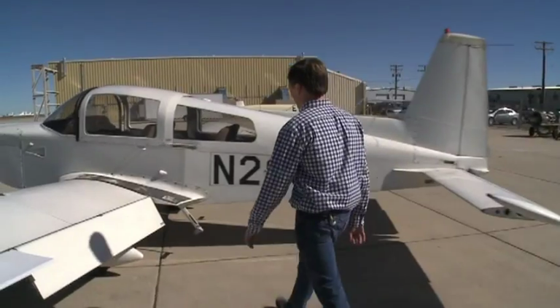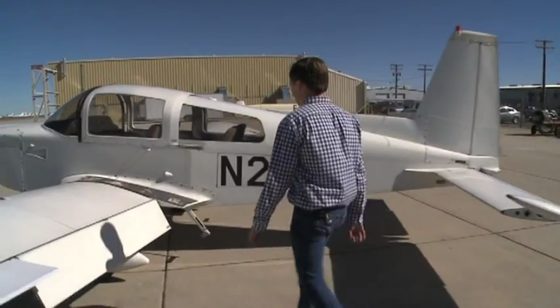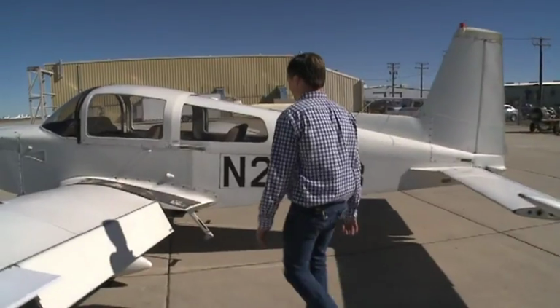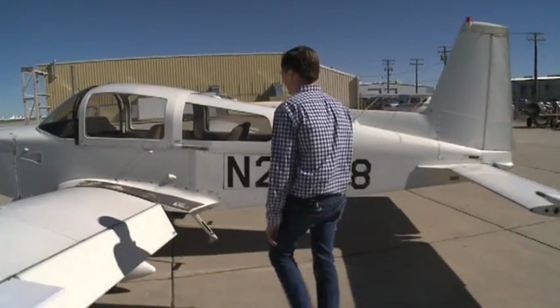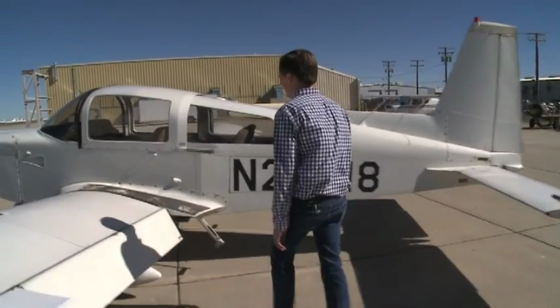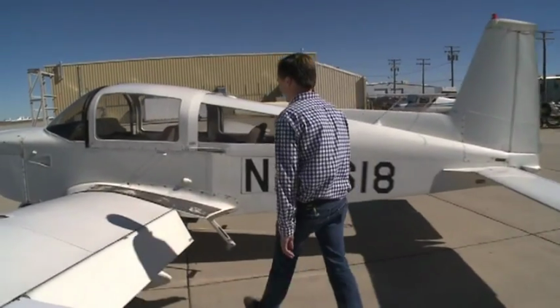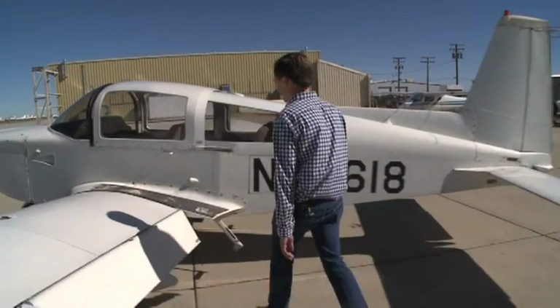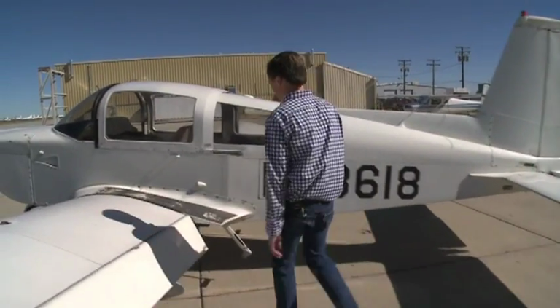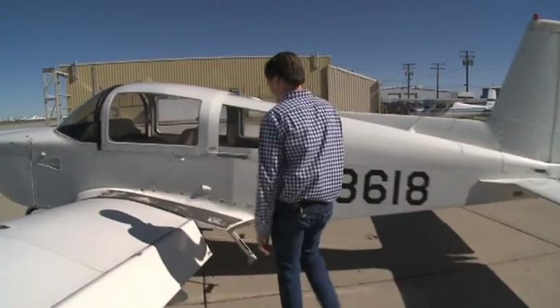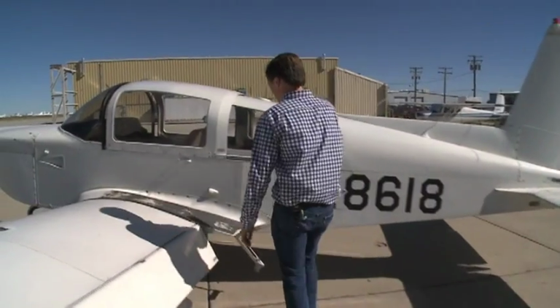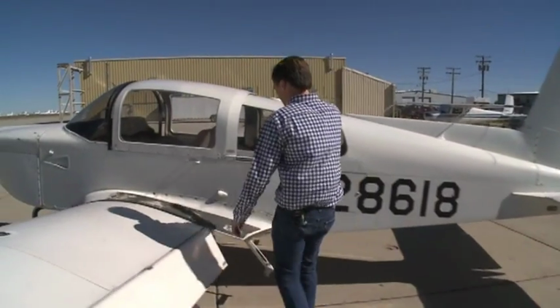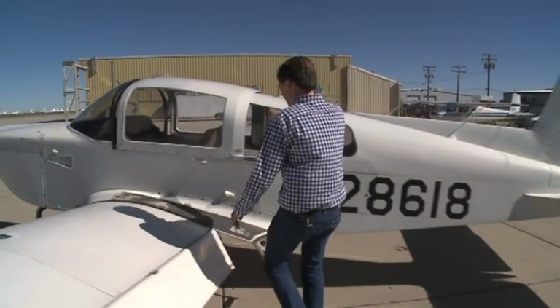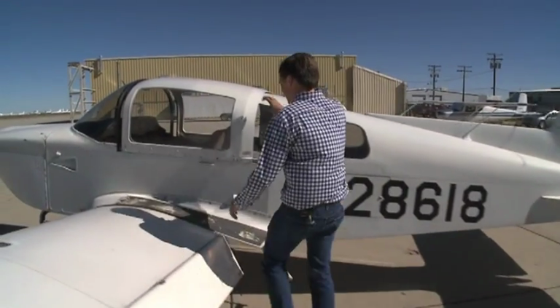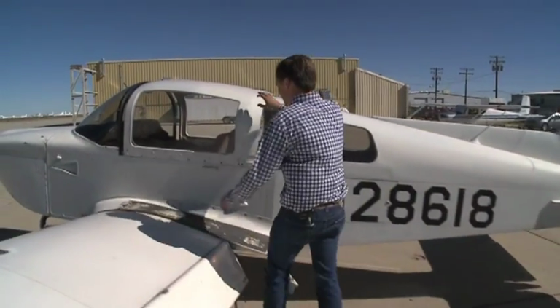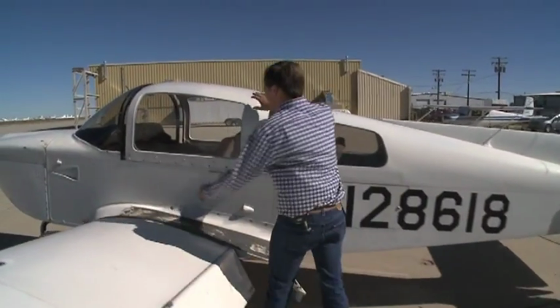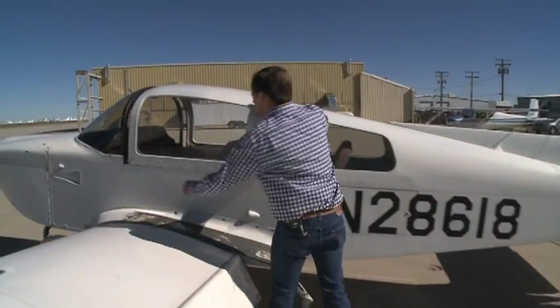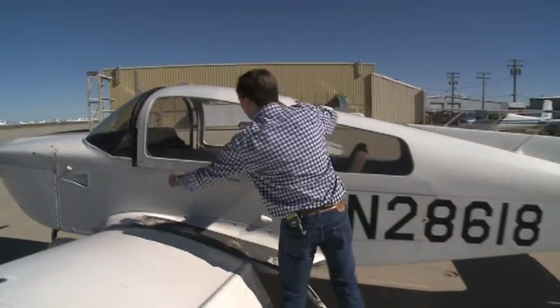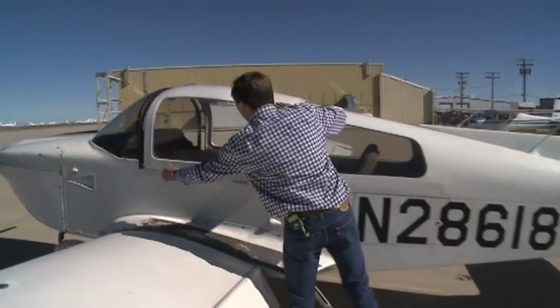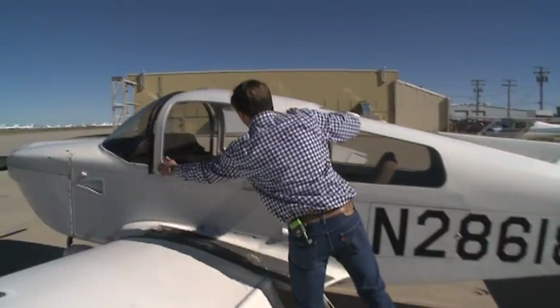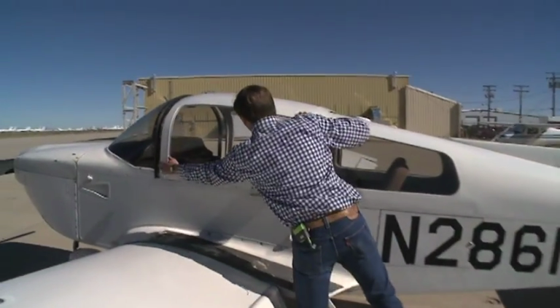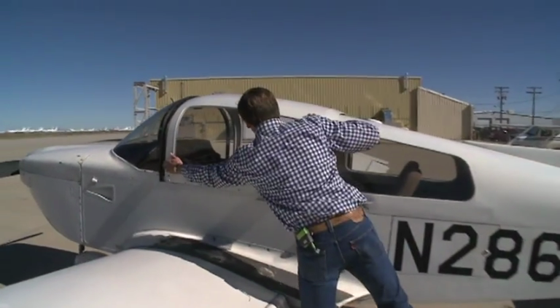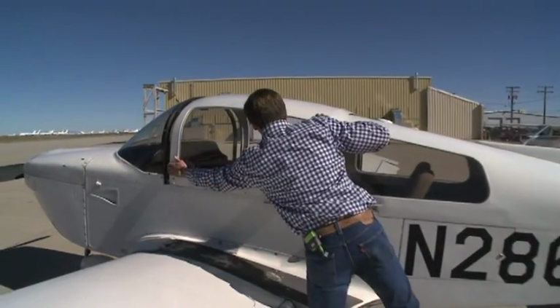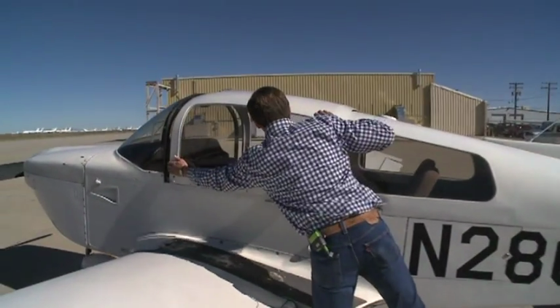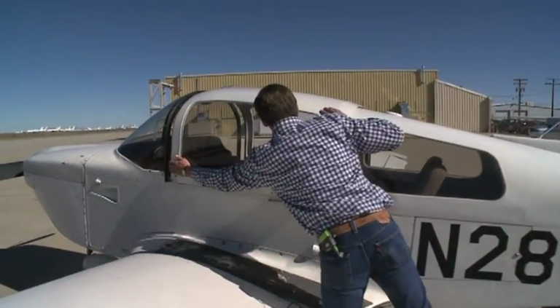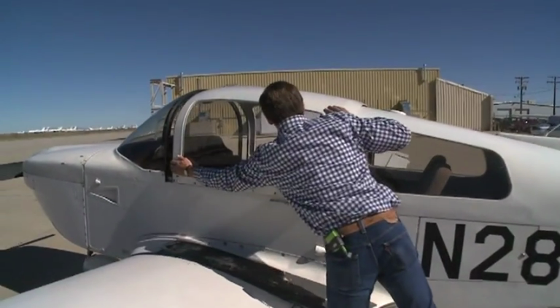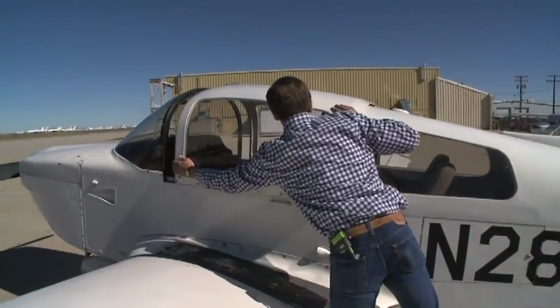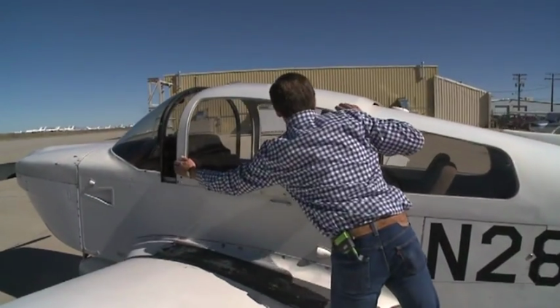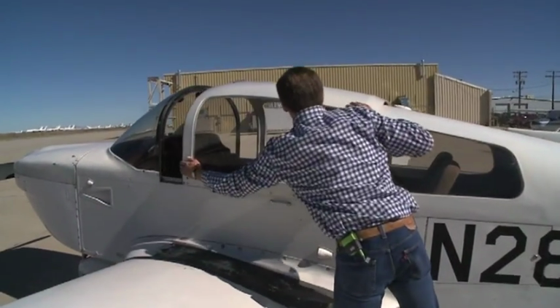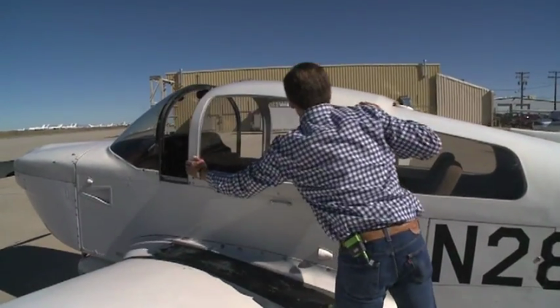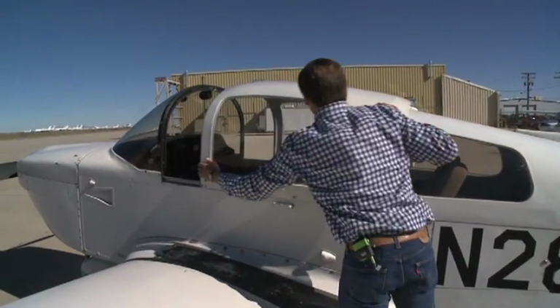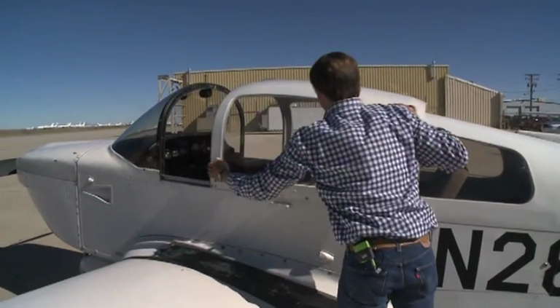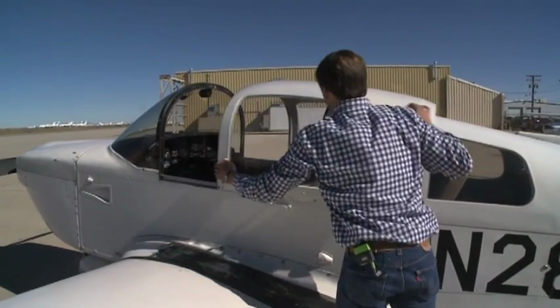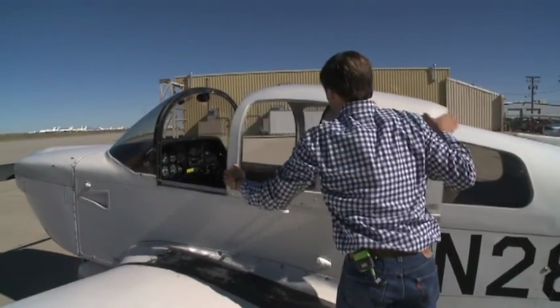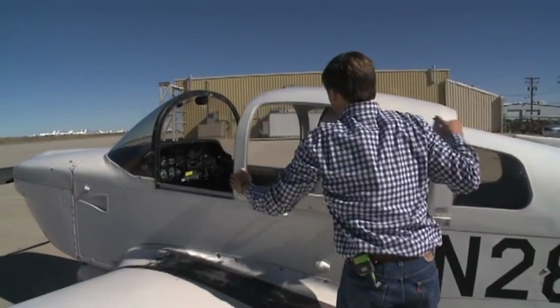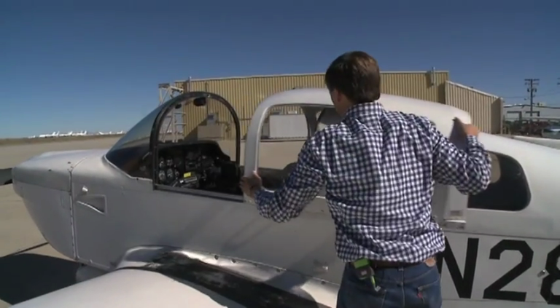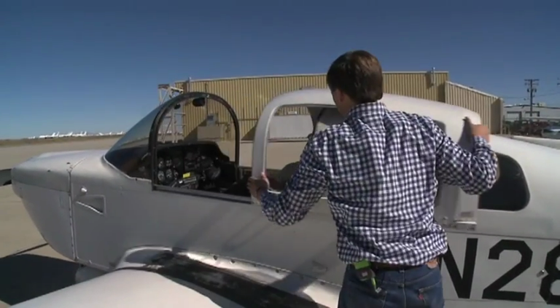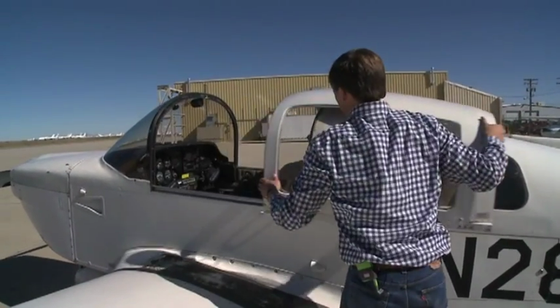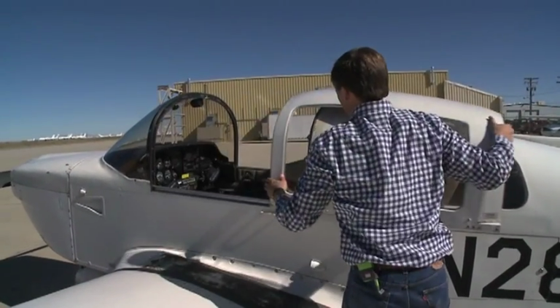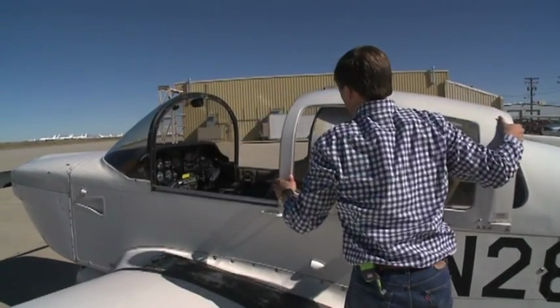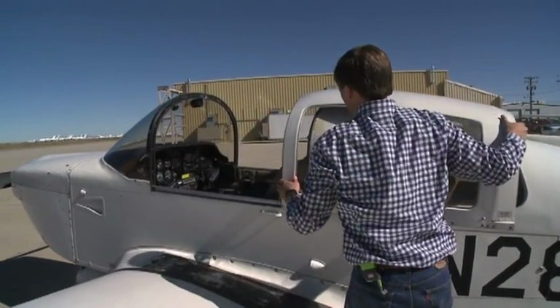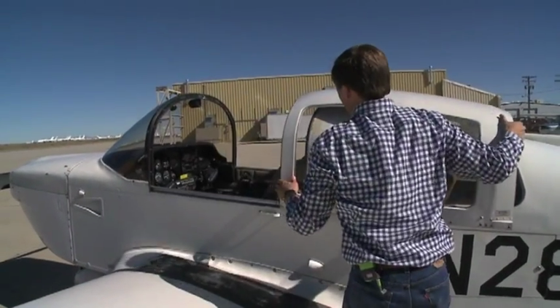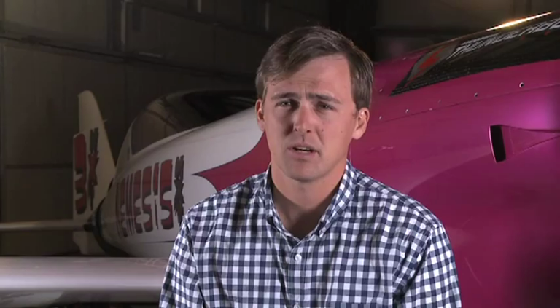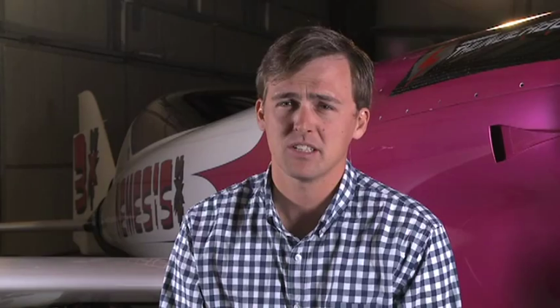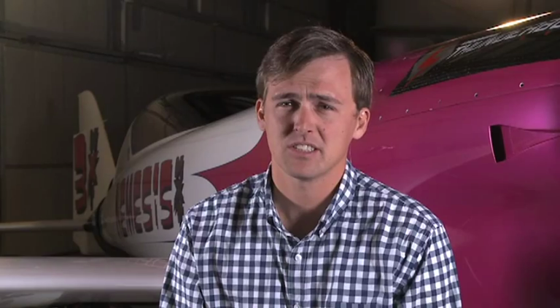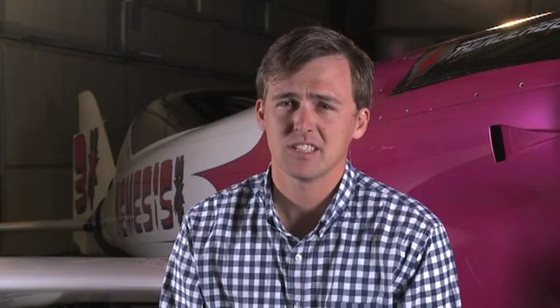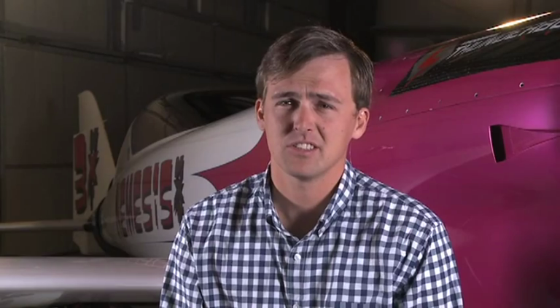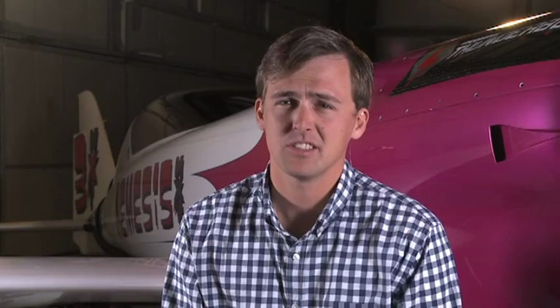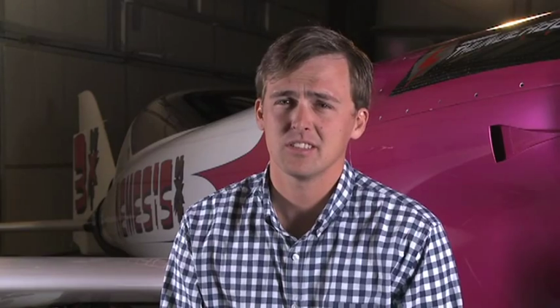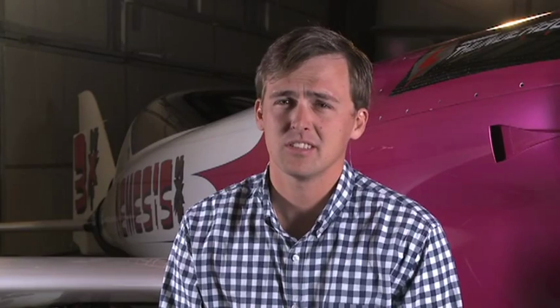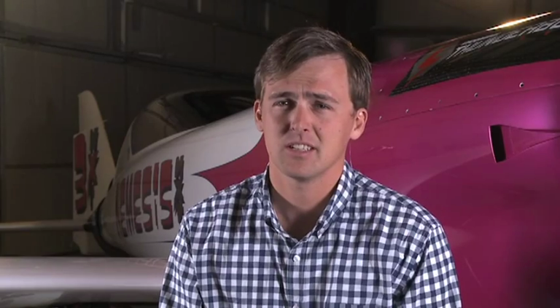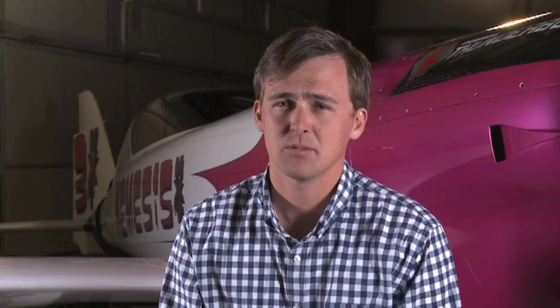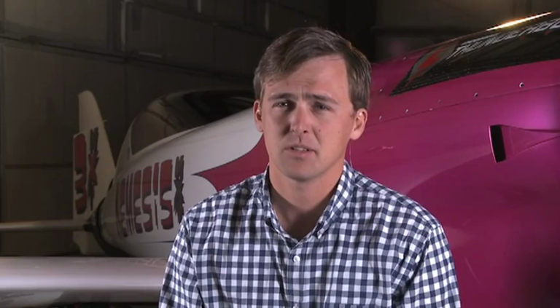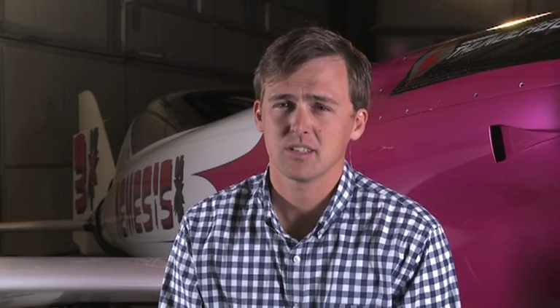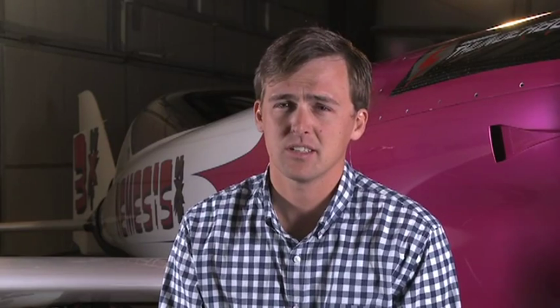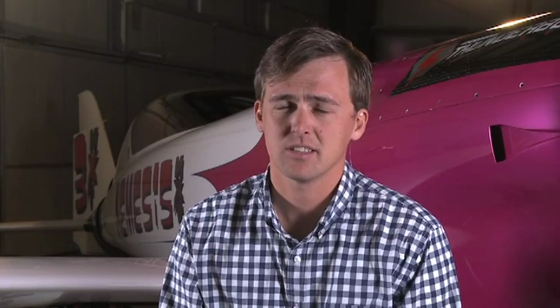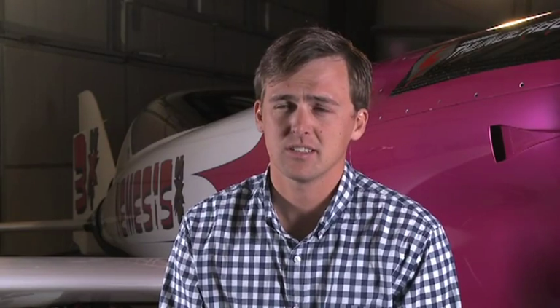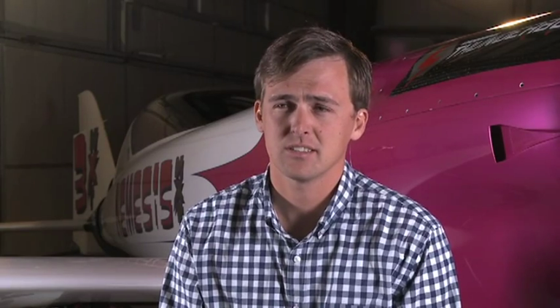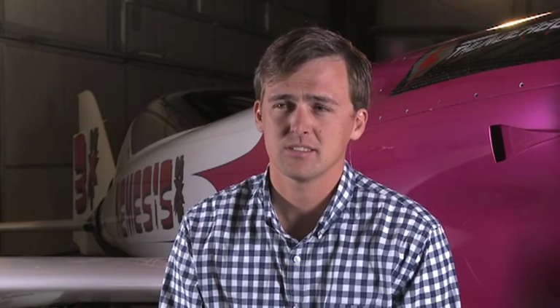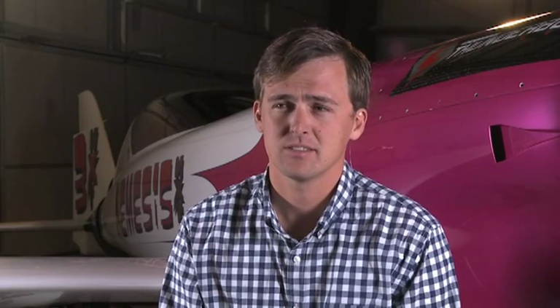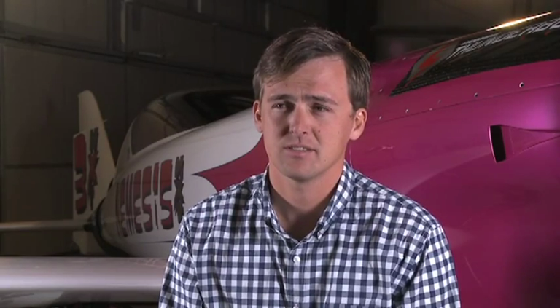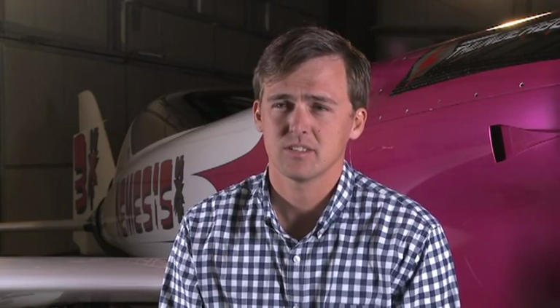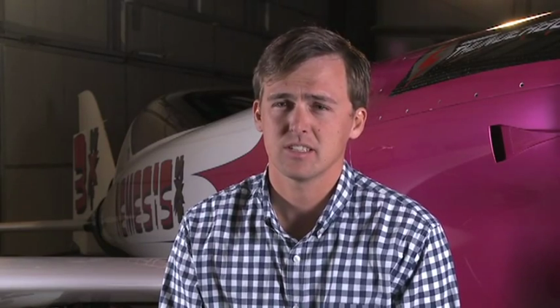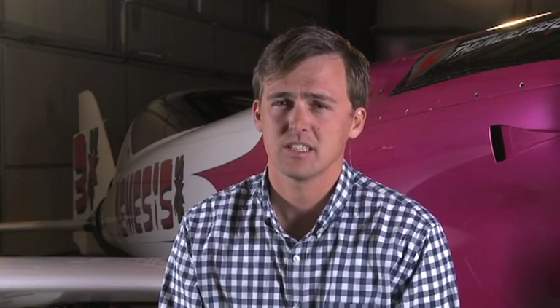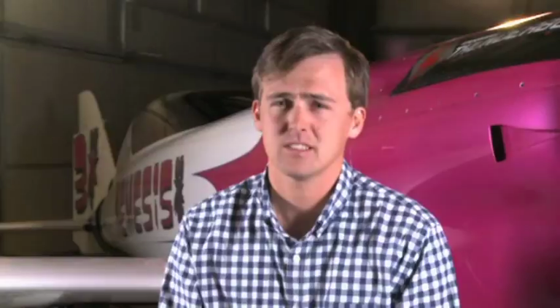My name is Elliott Sigwin. I work at Scale Composites in Mojave, California. I'm a project engineer and I work in flight tests.